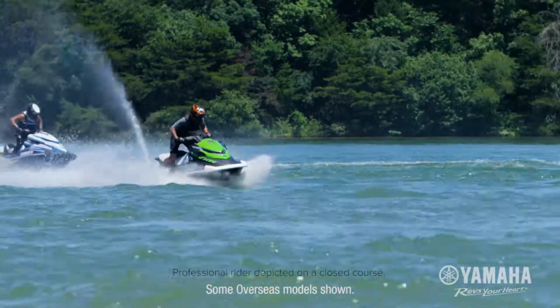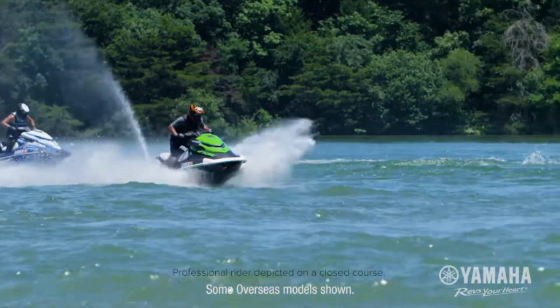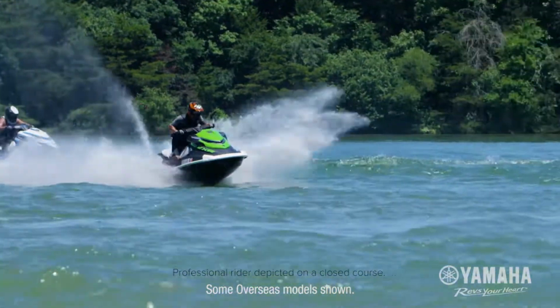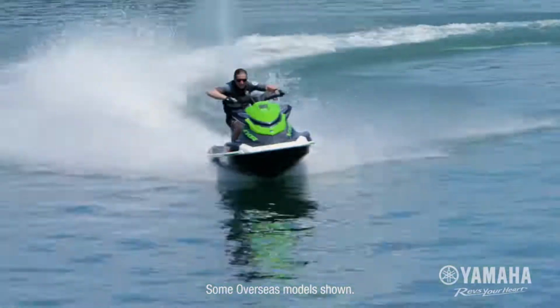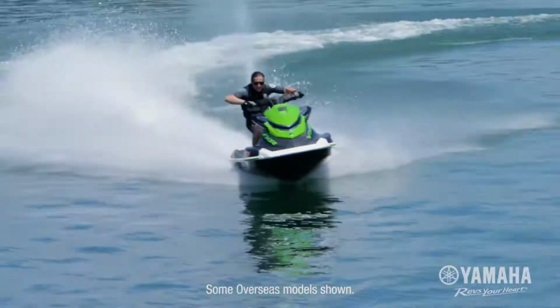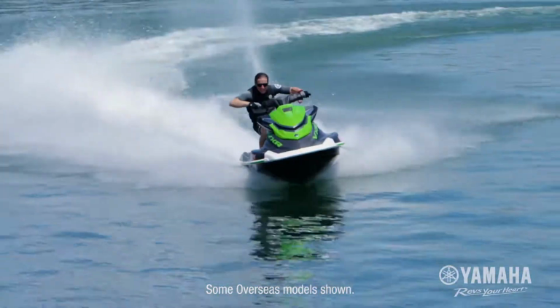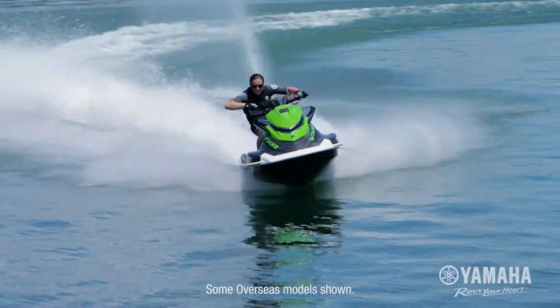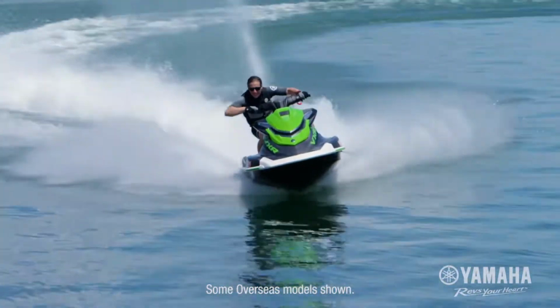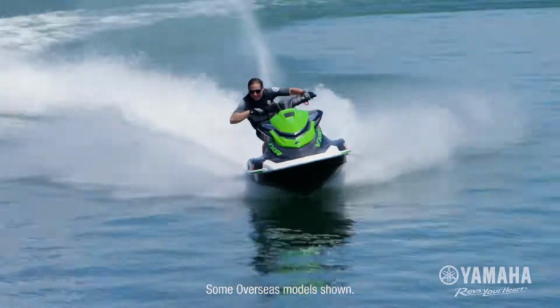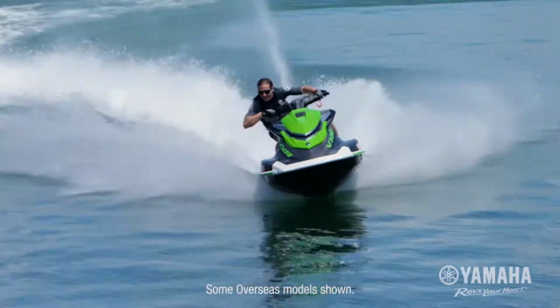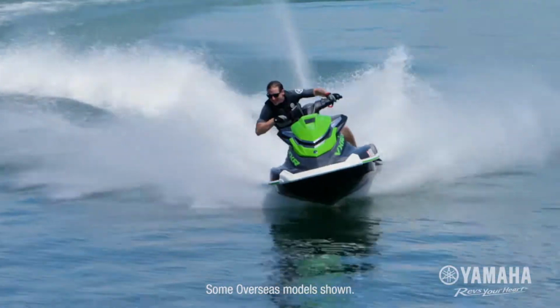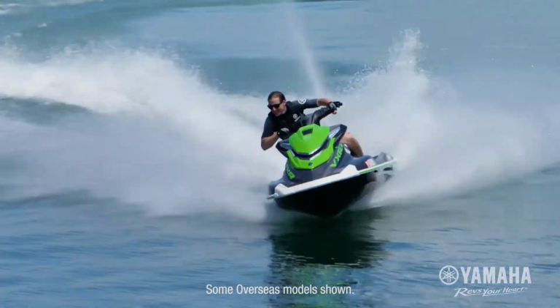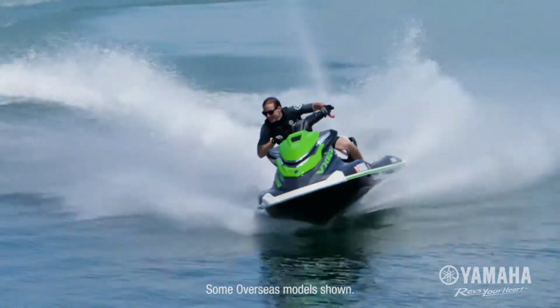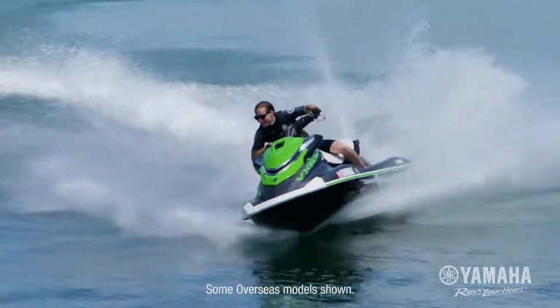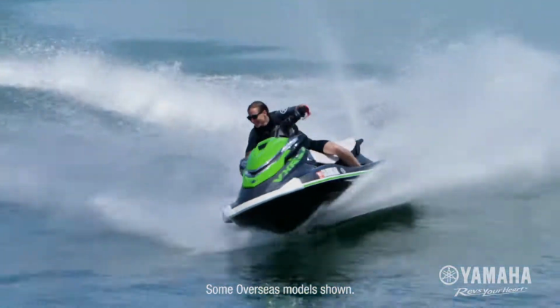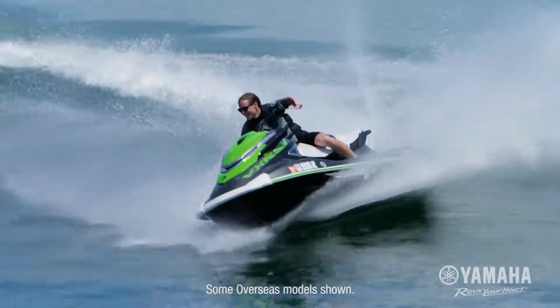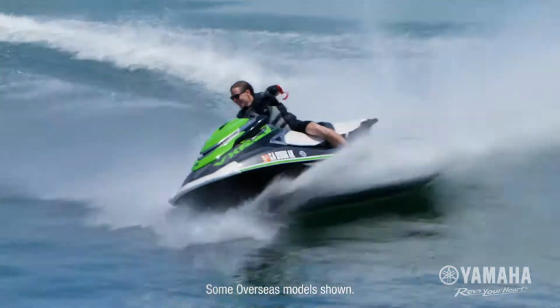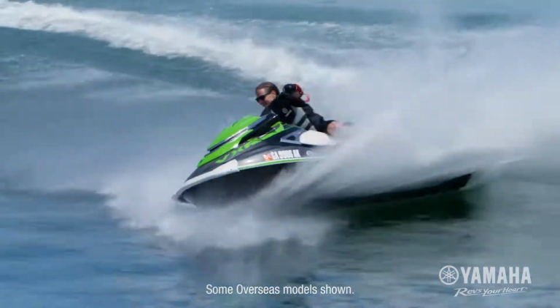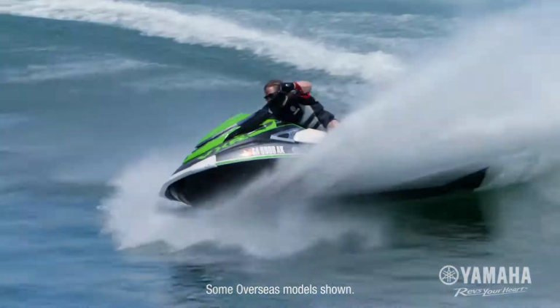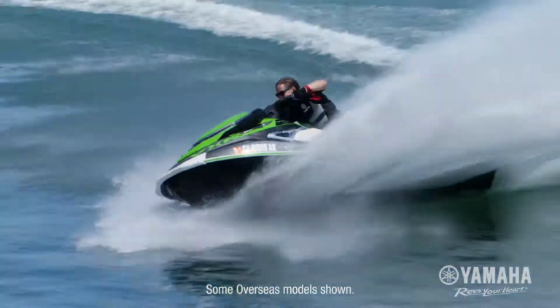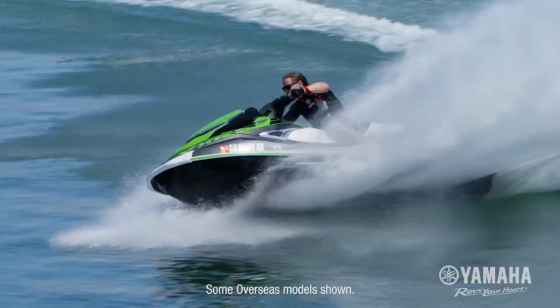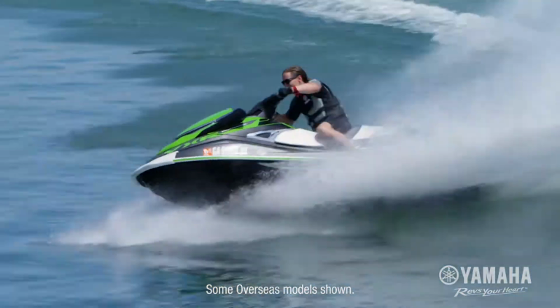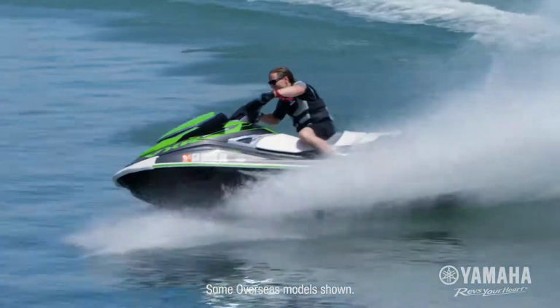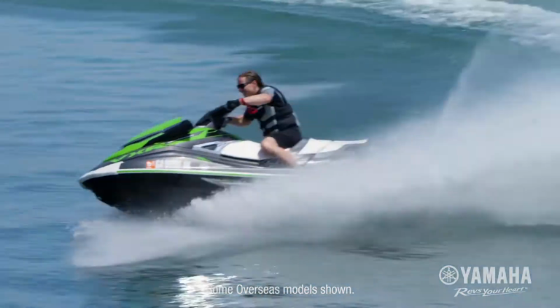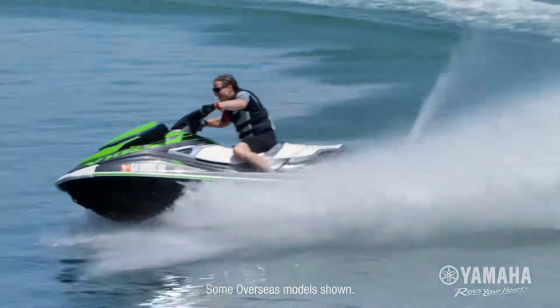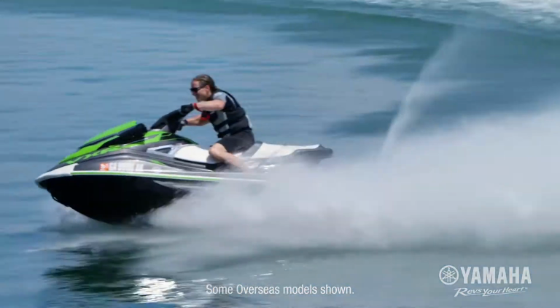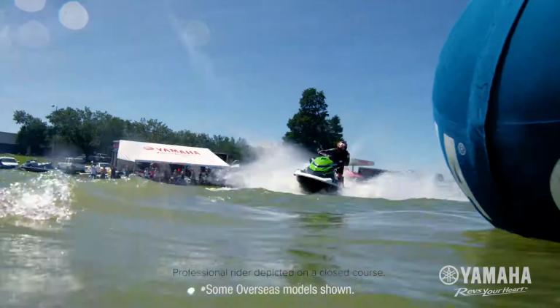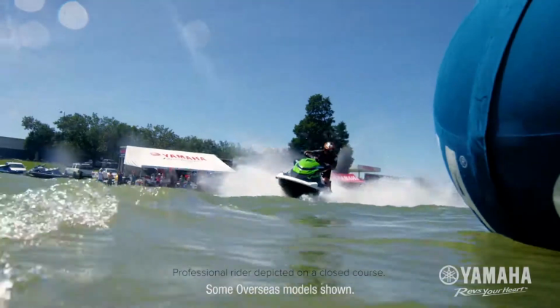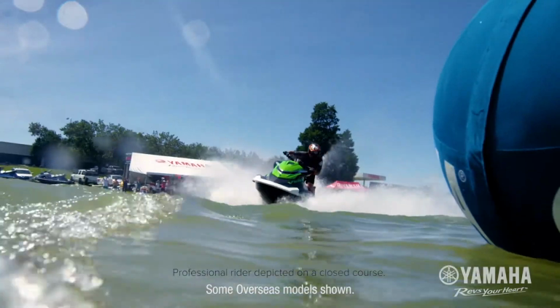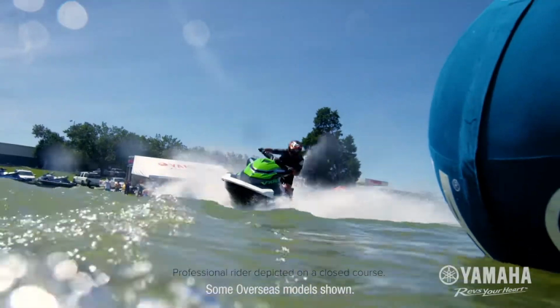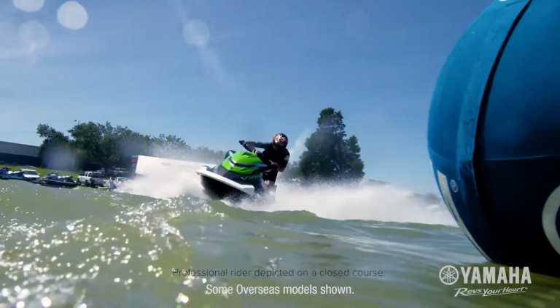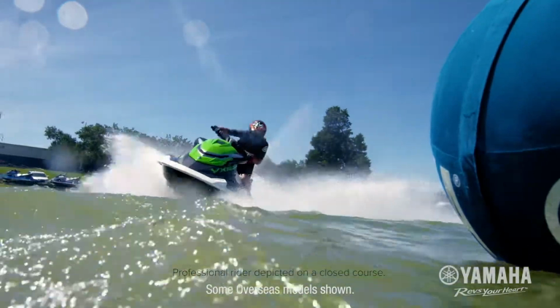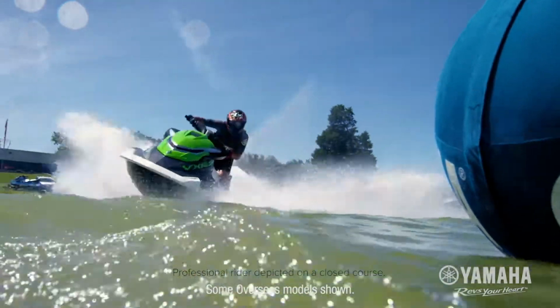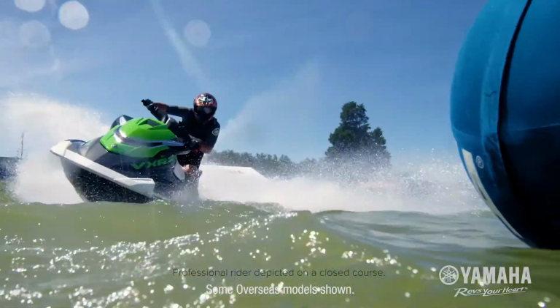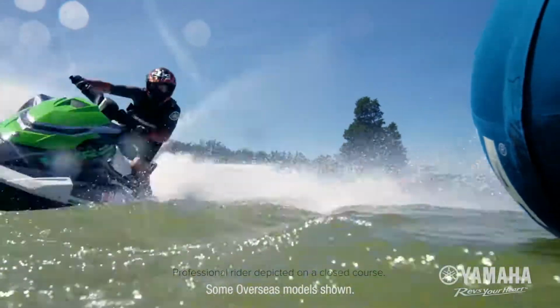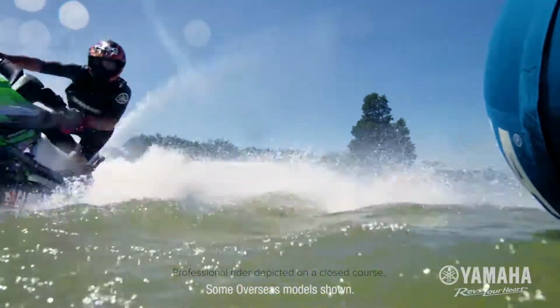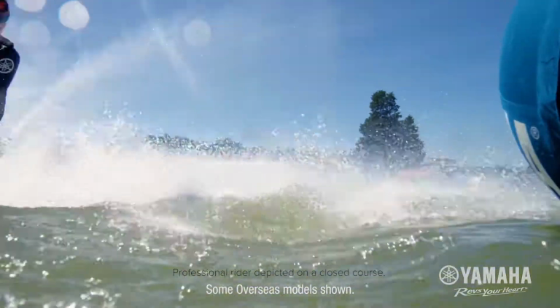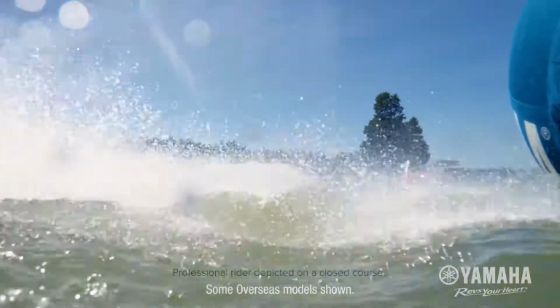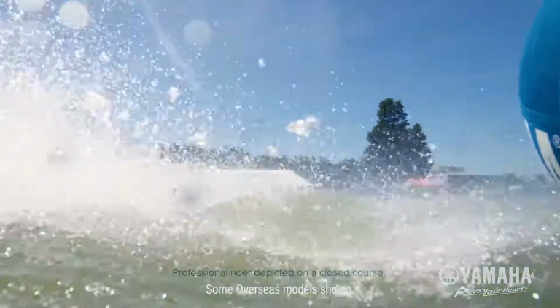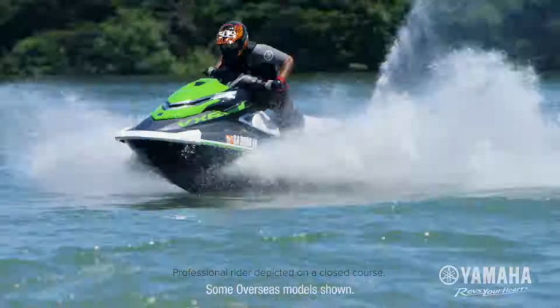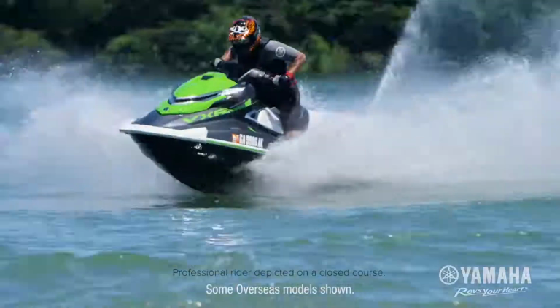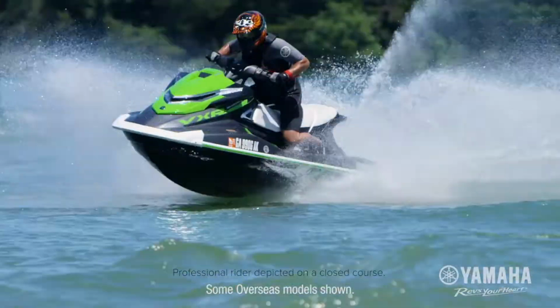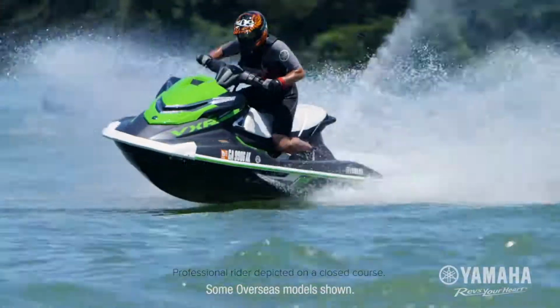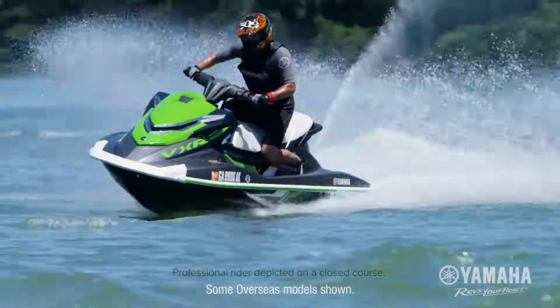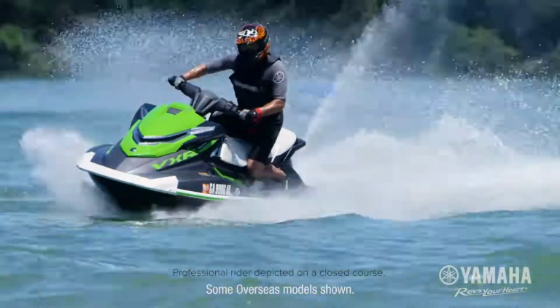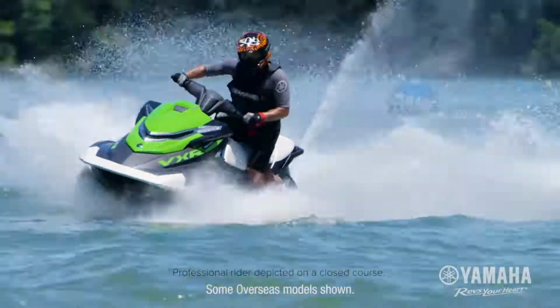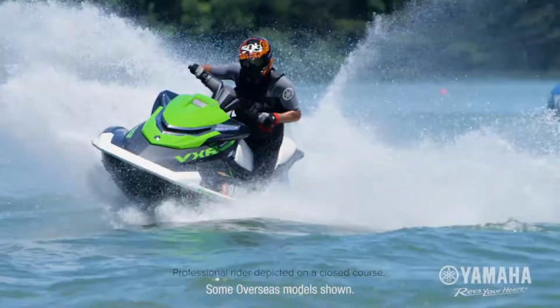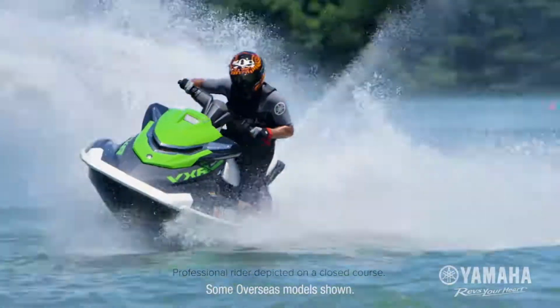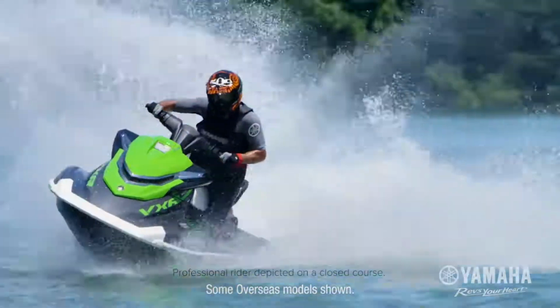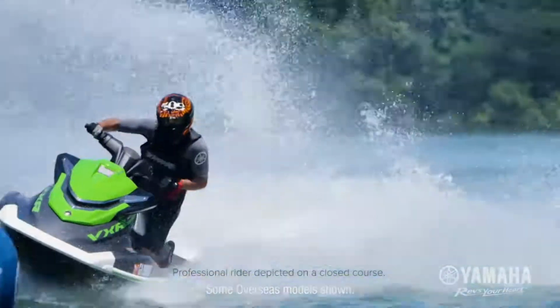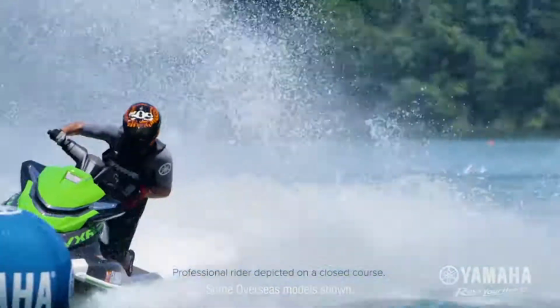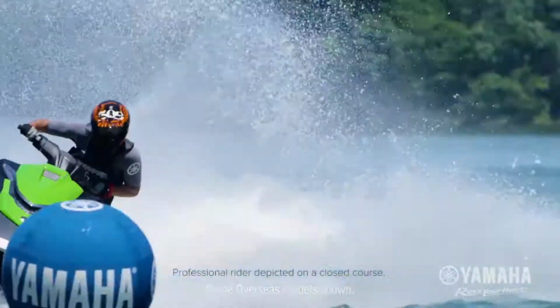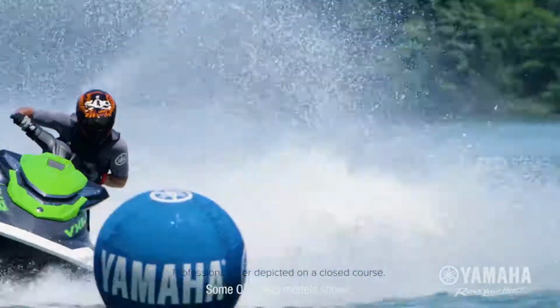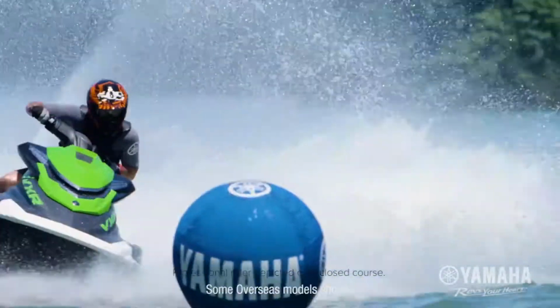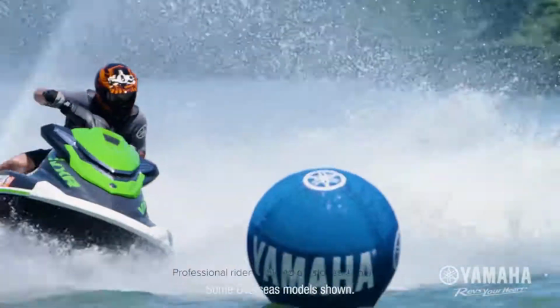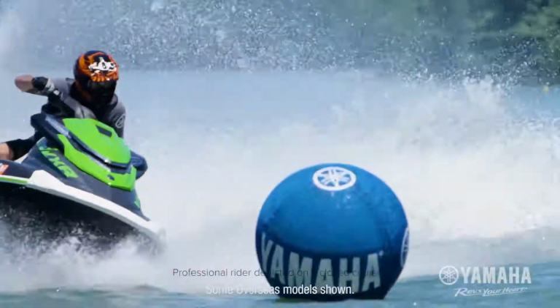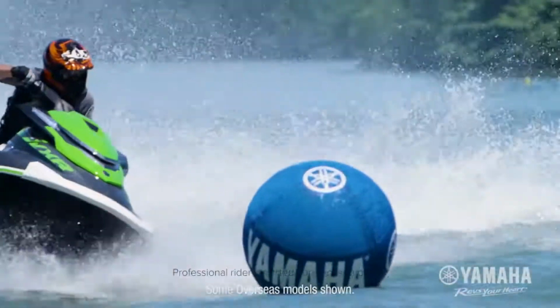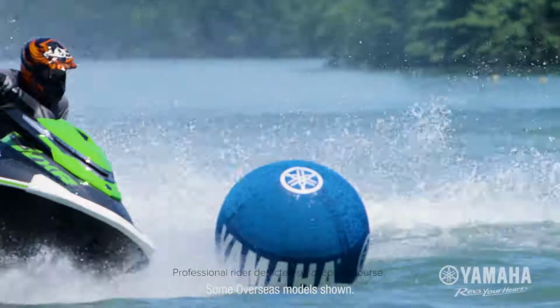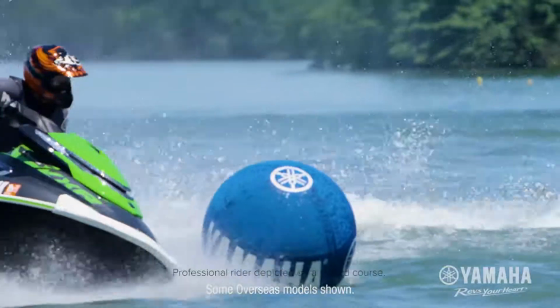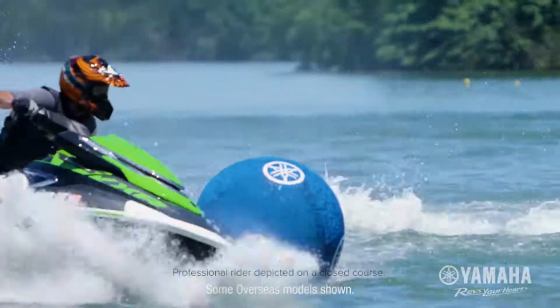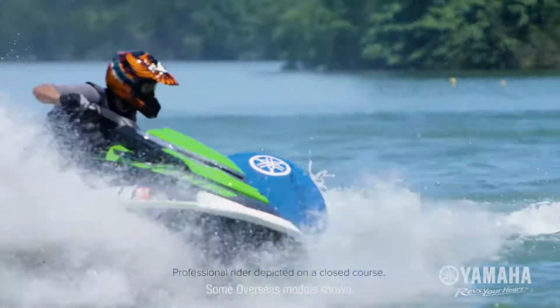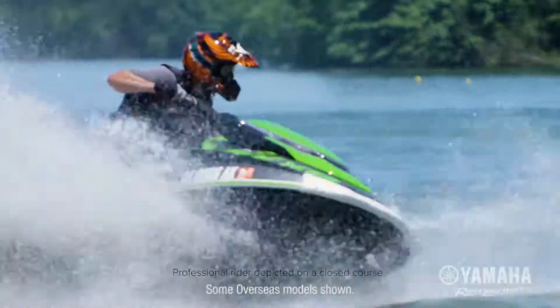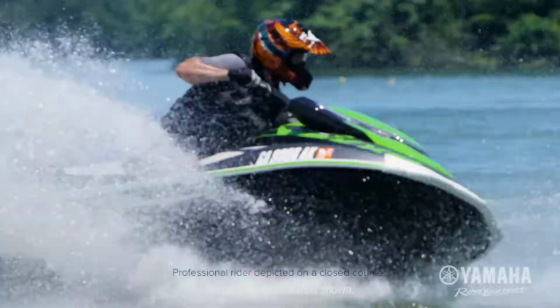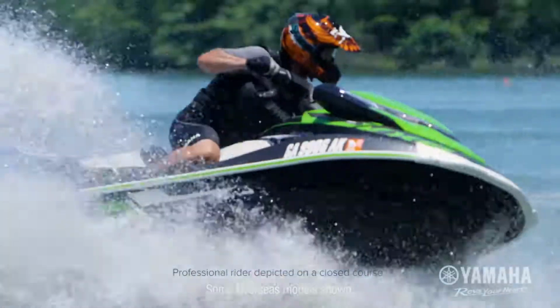Ride by Yamaha is tuned precisely to the specs of the VXR, calculating and responding to every move you make.